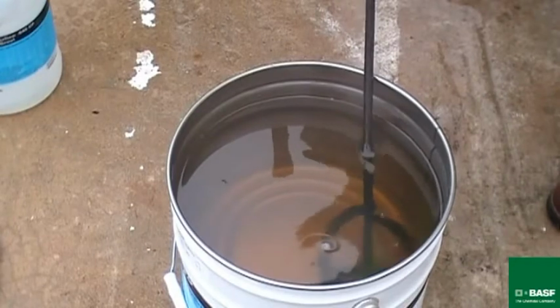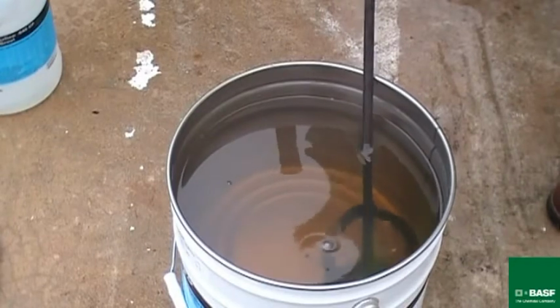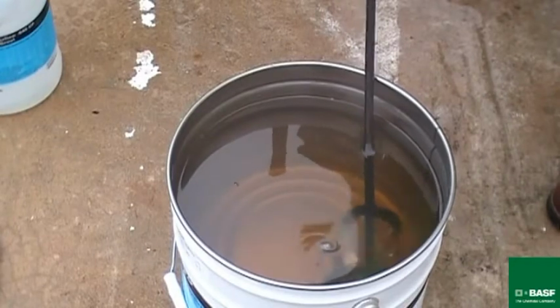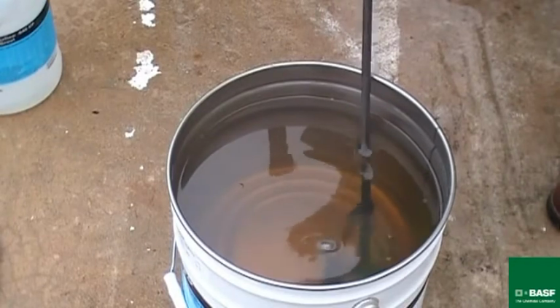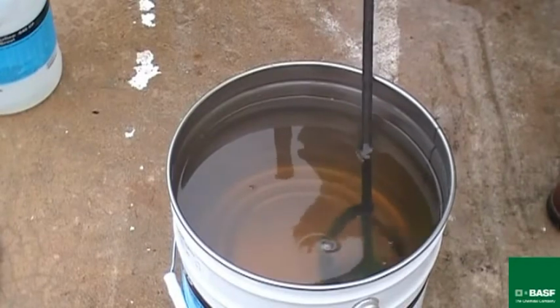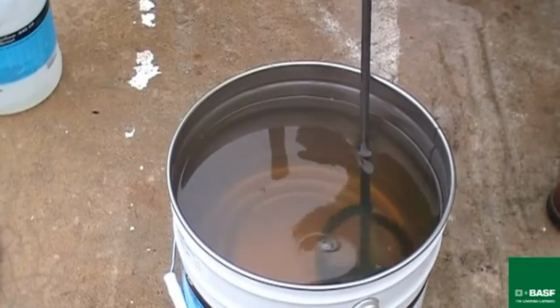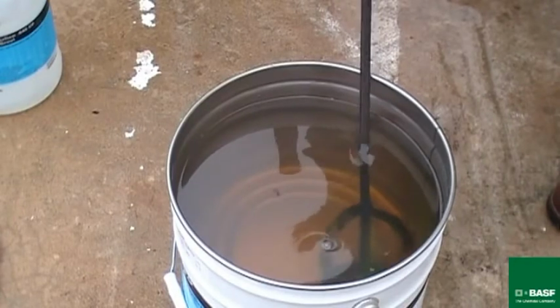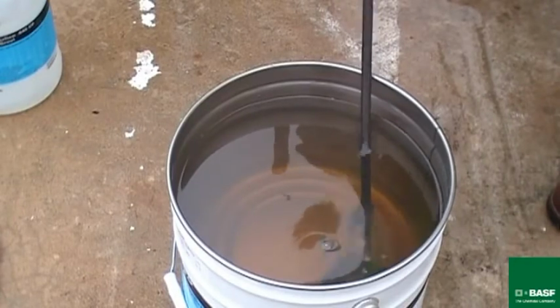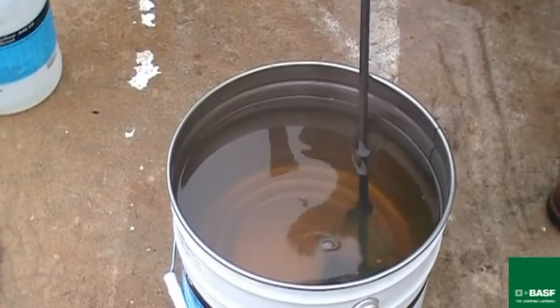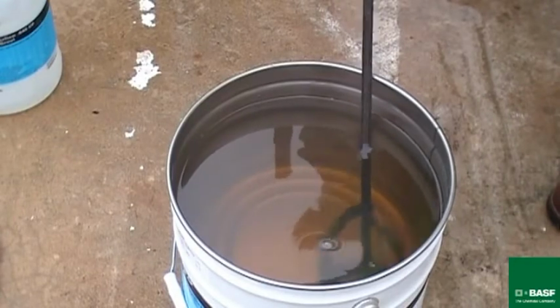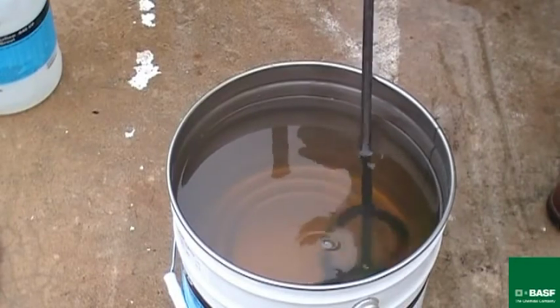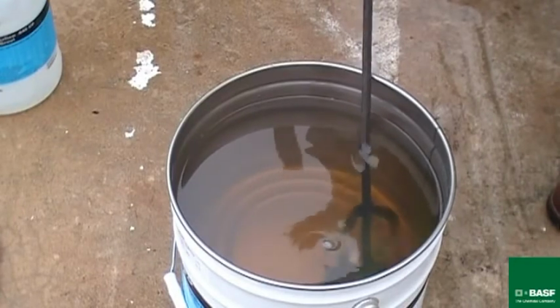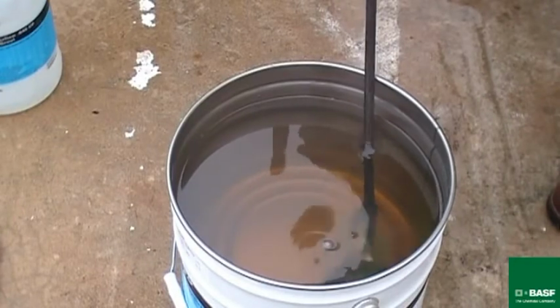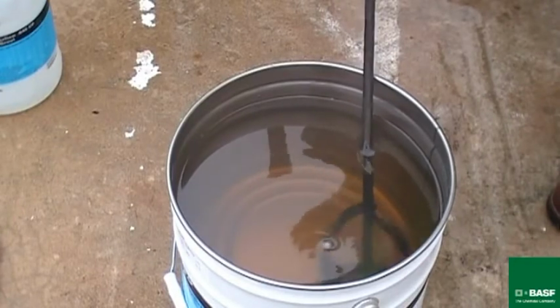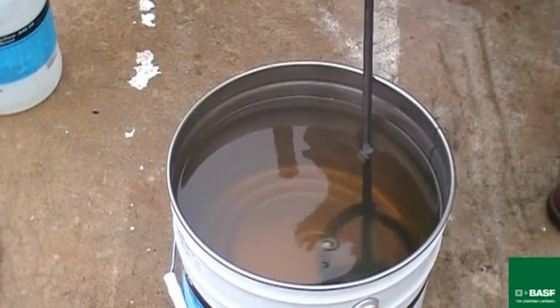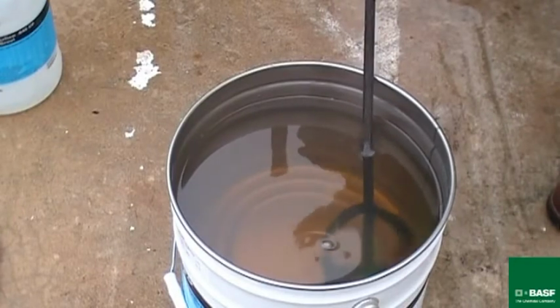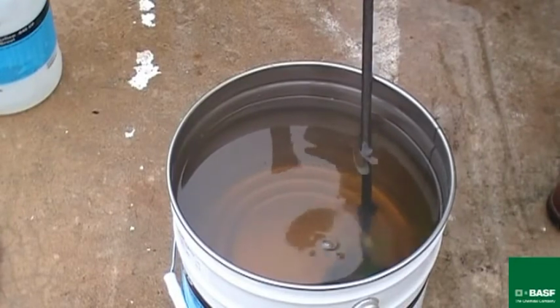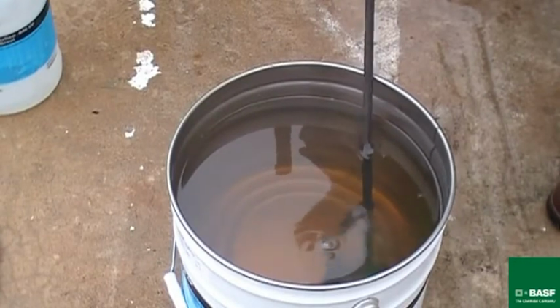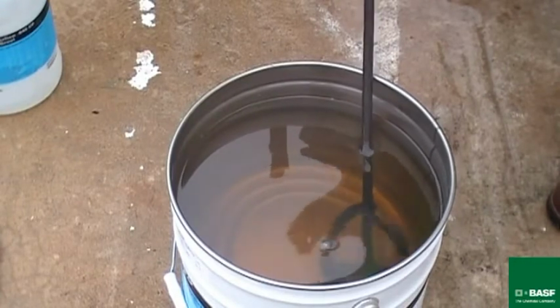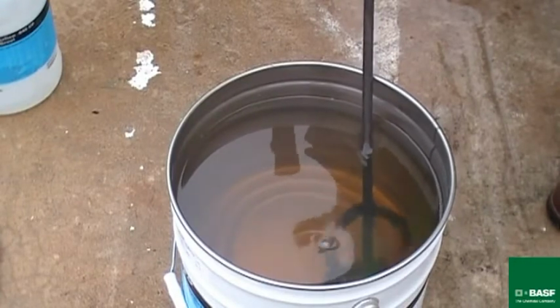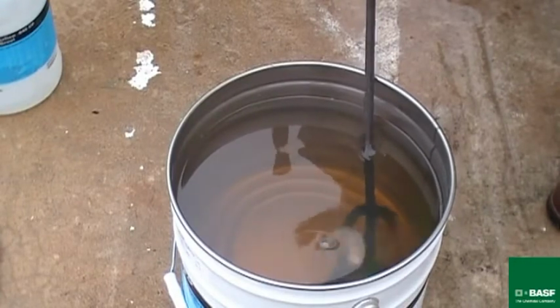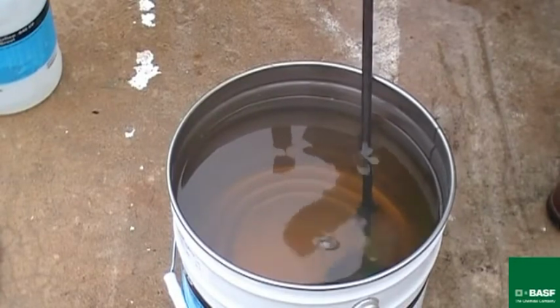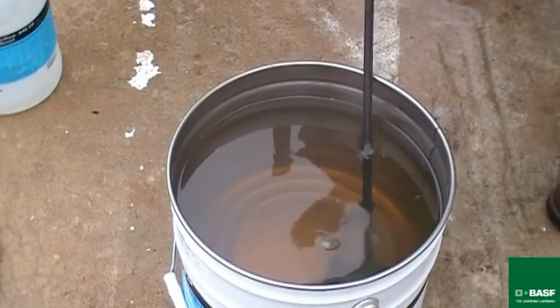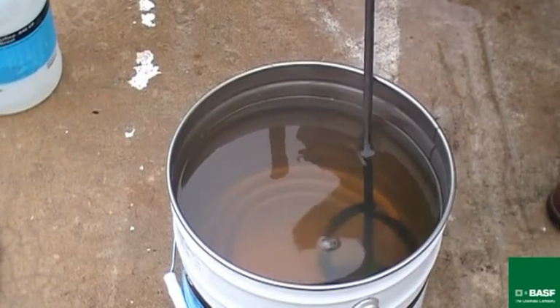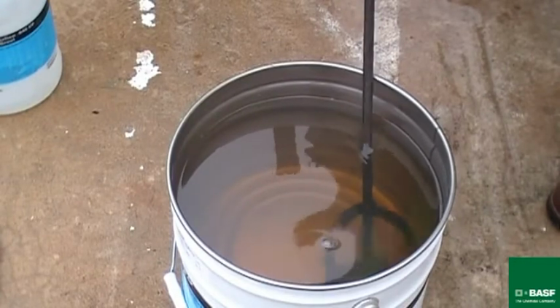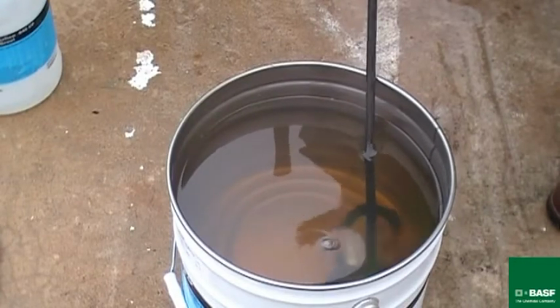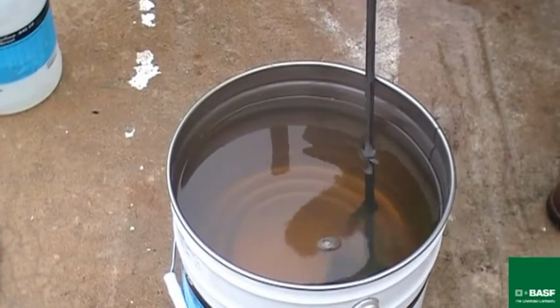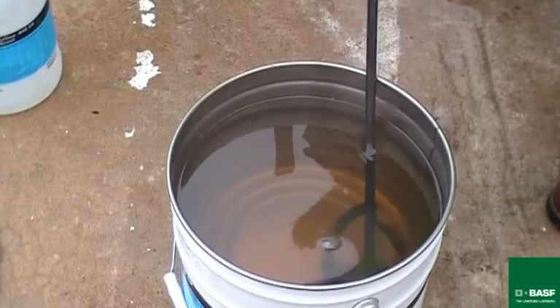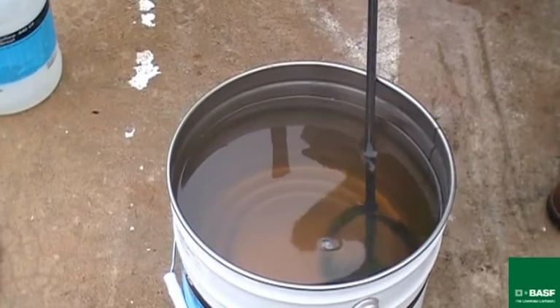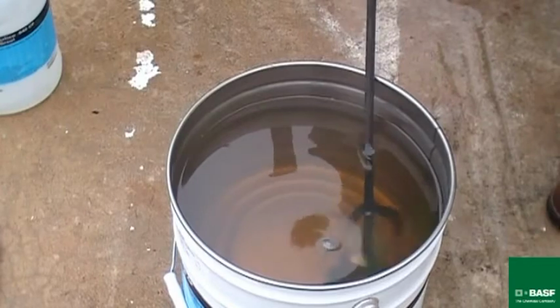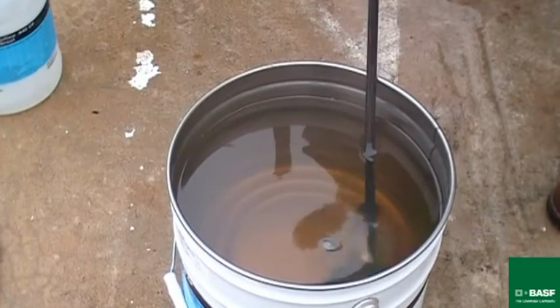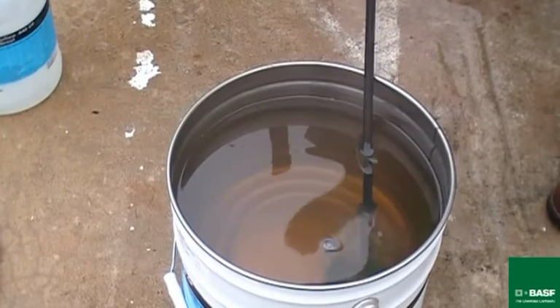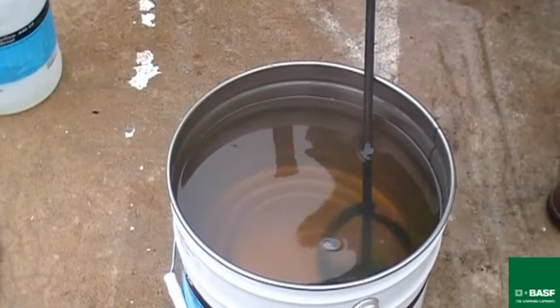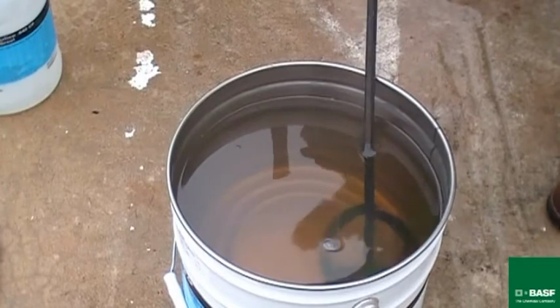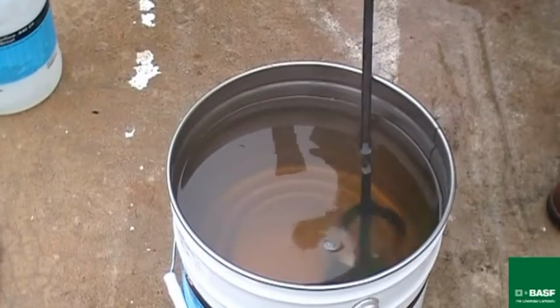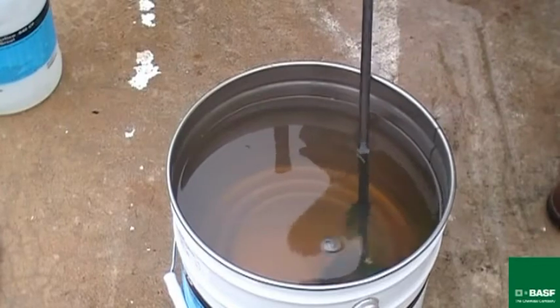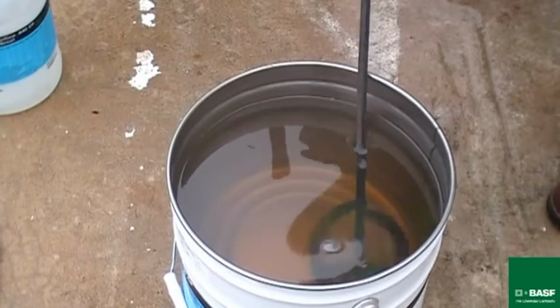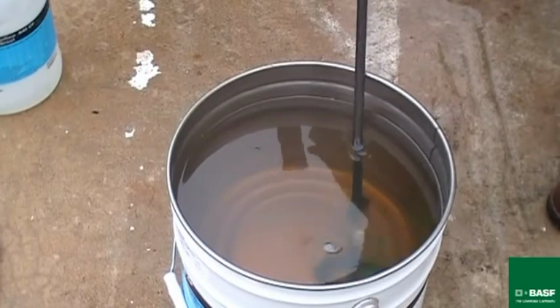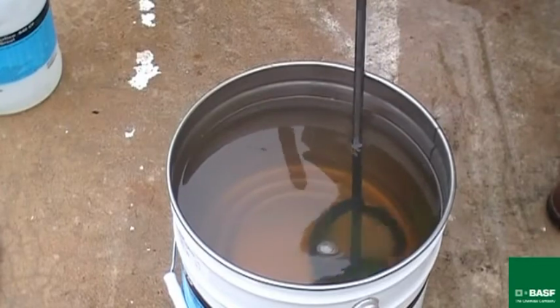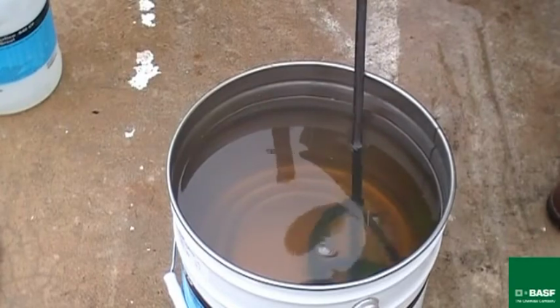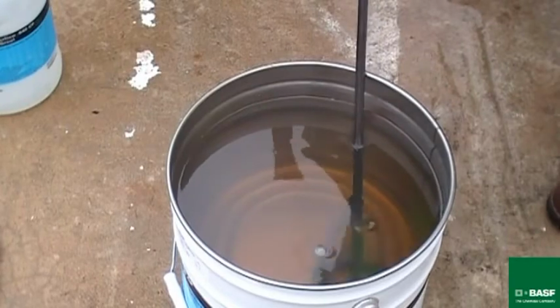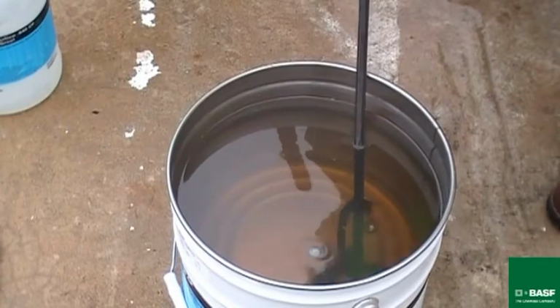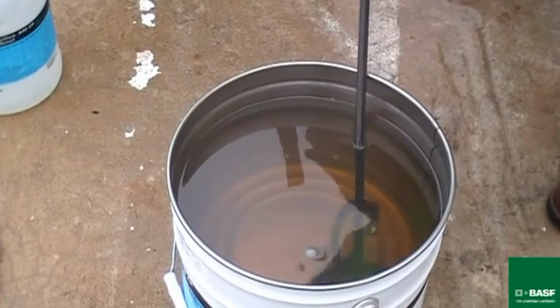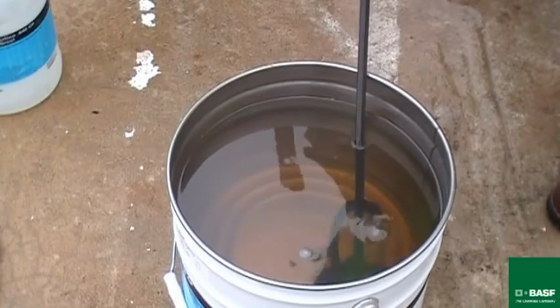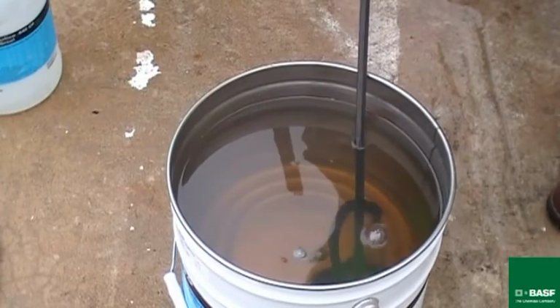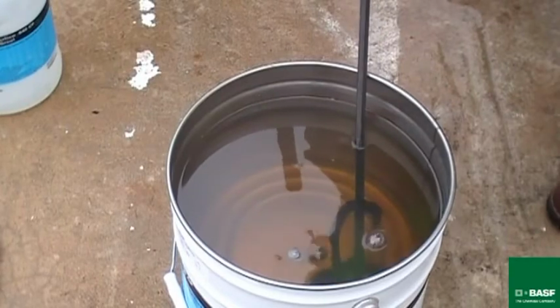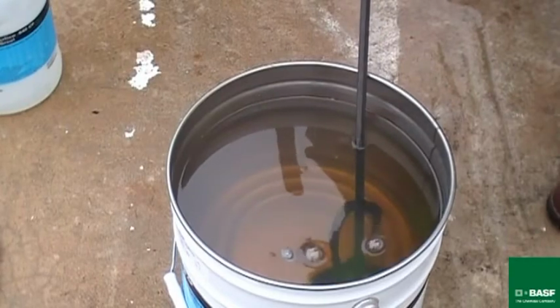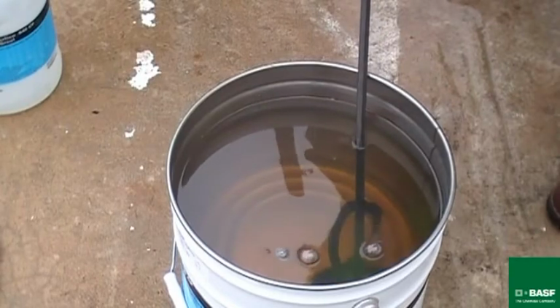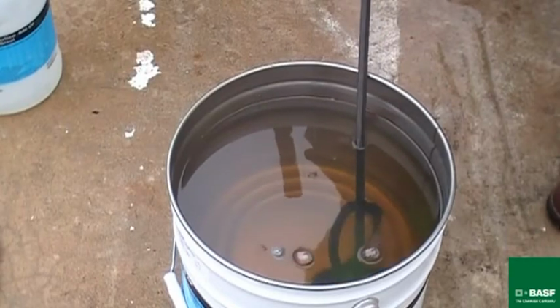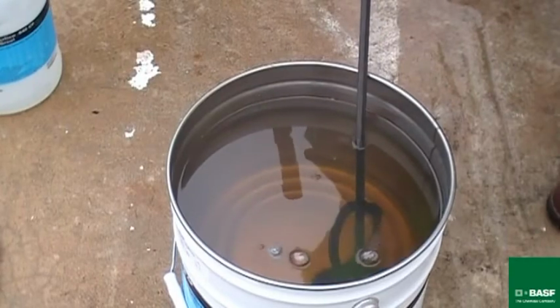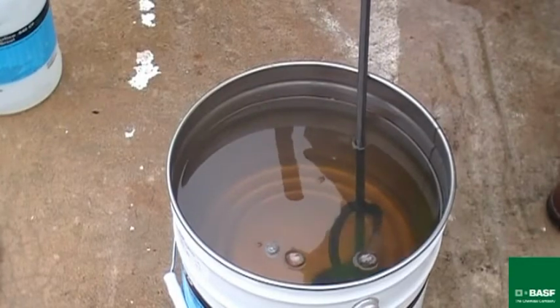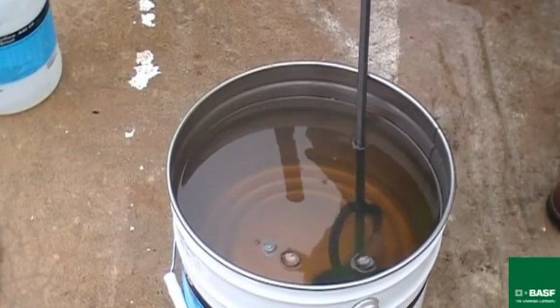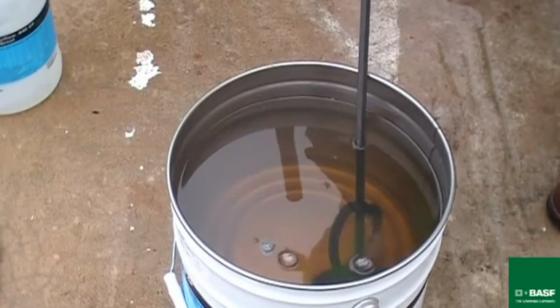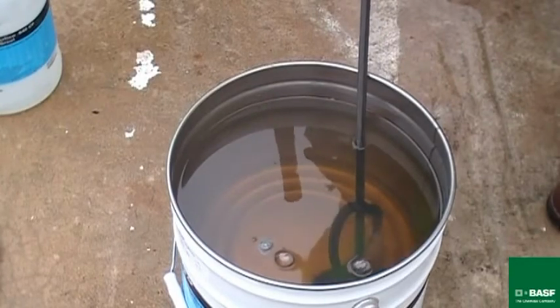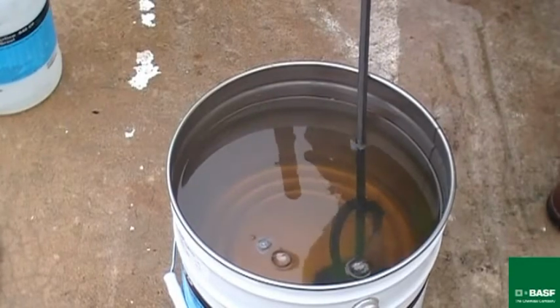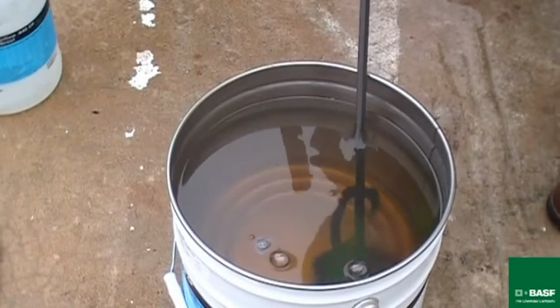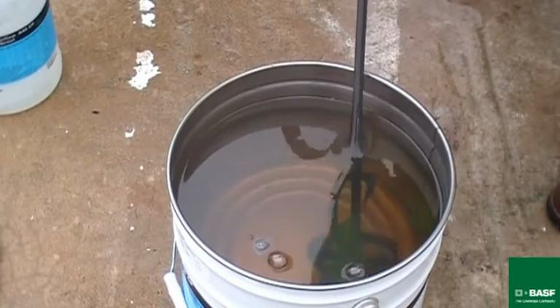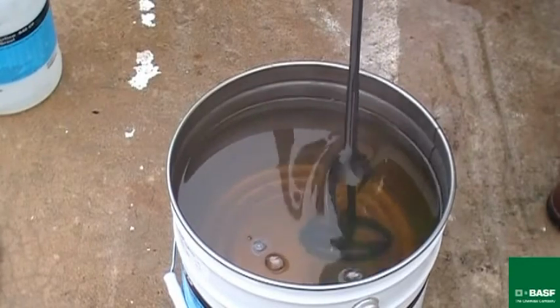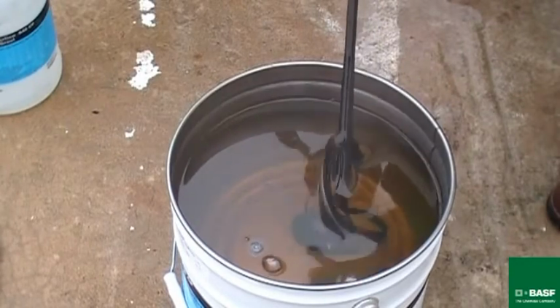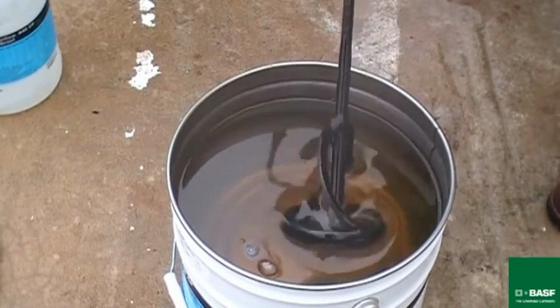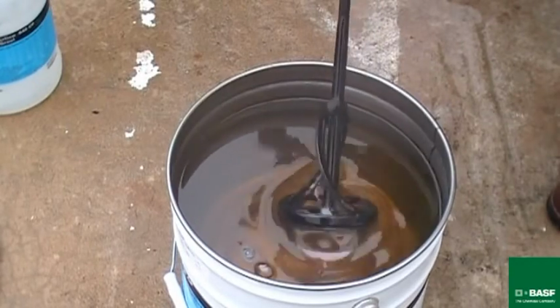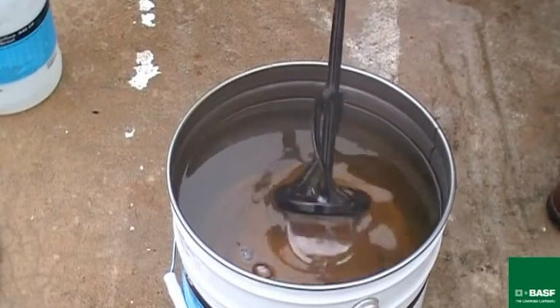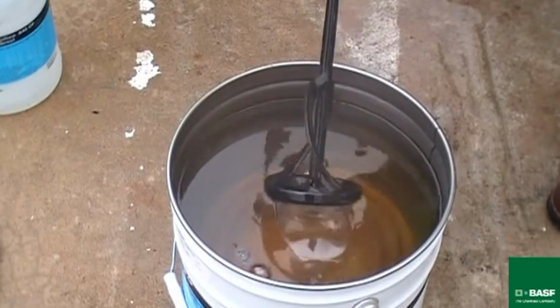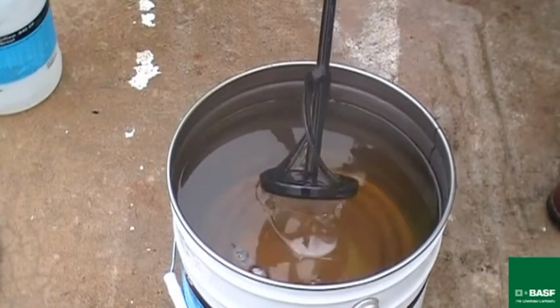After the resin has been mixed, you should be able to clearly see the bottom of the pail, indicating minimal air entrainment.